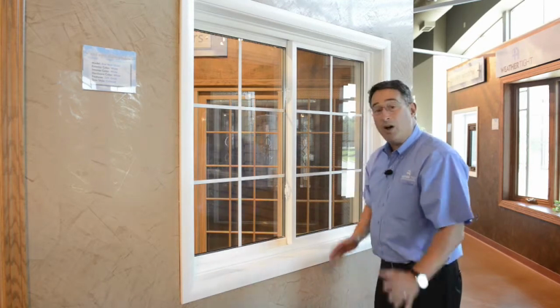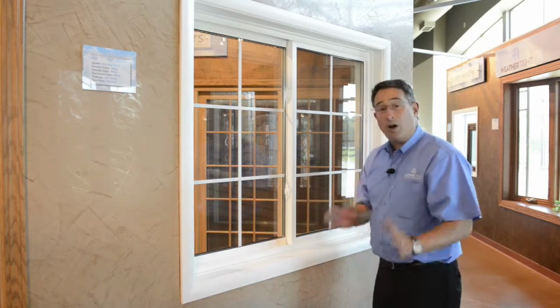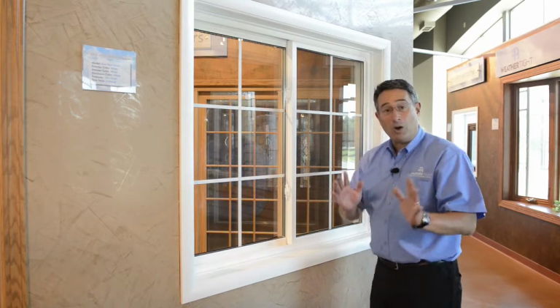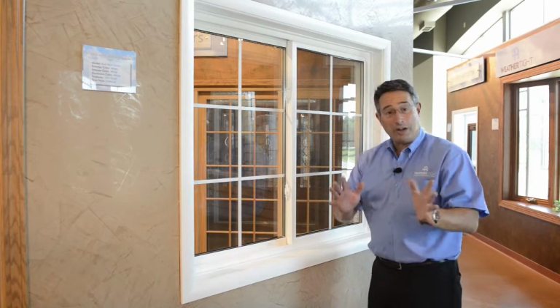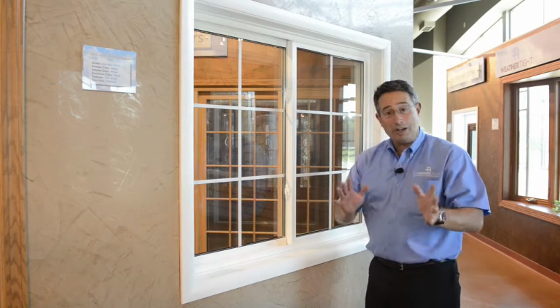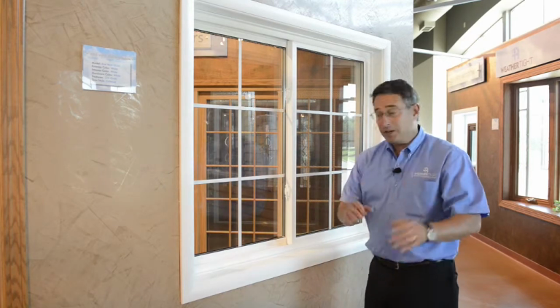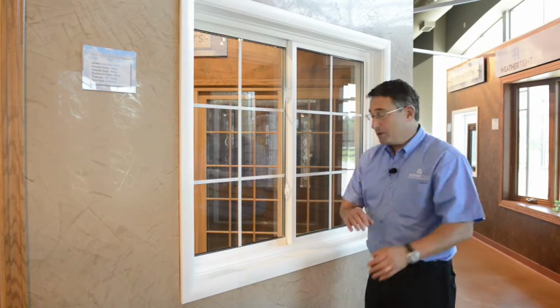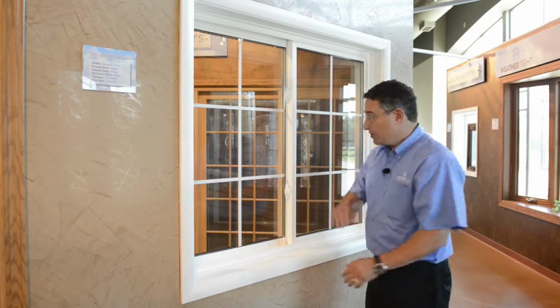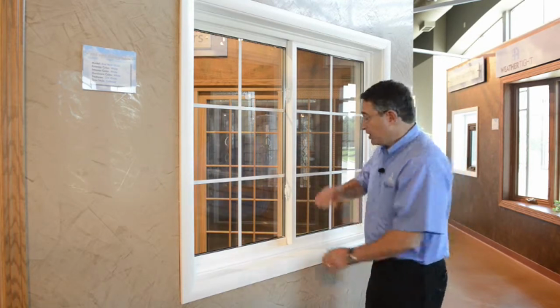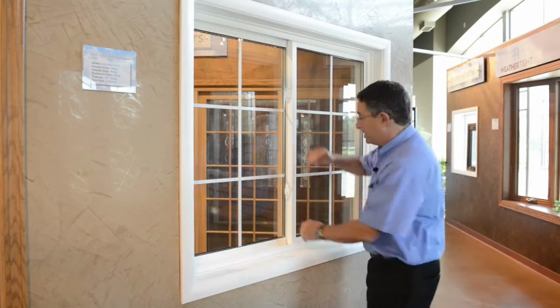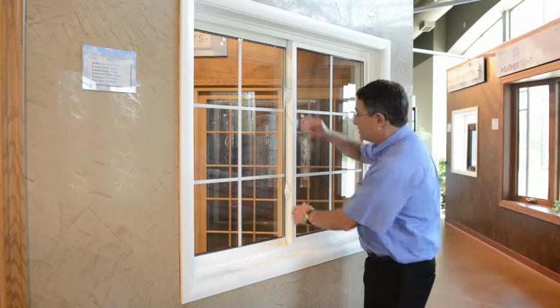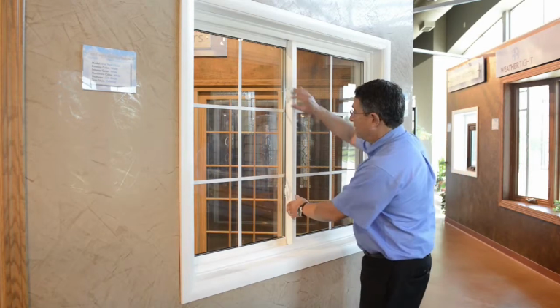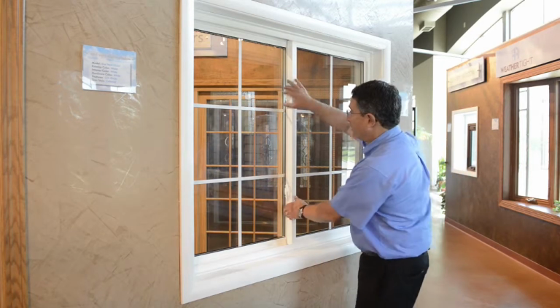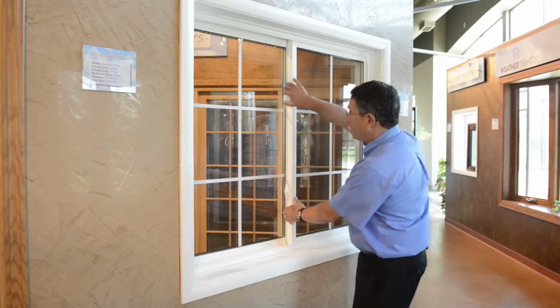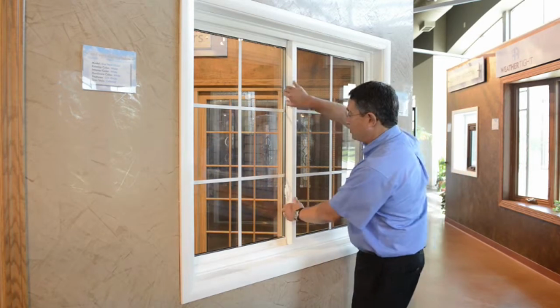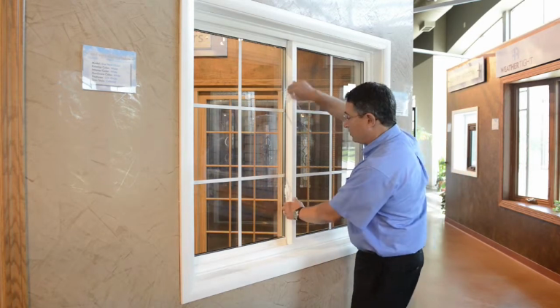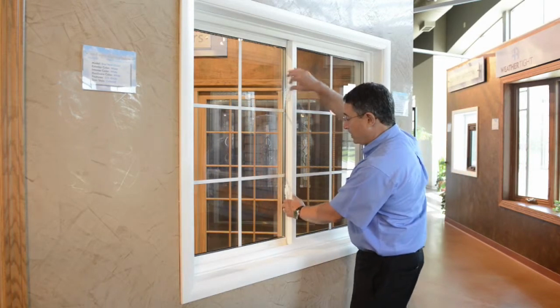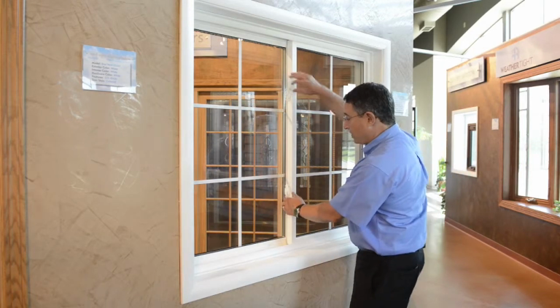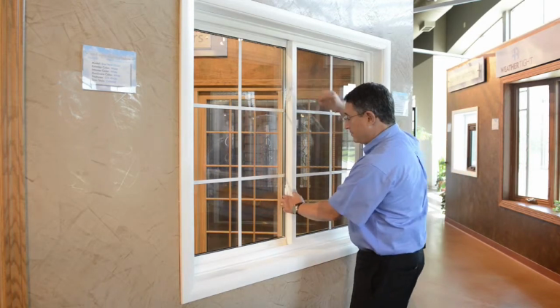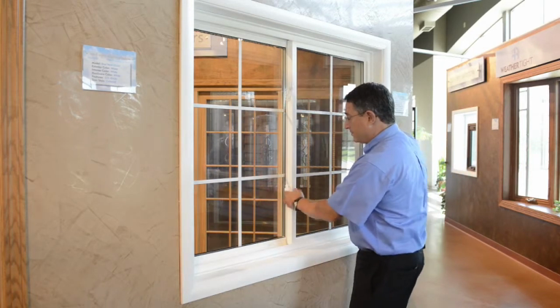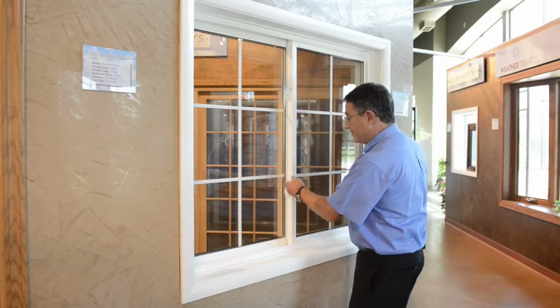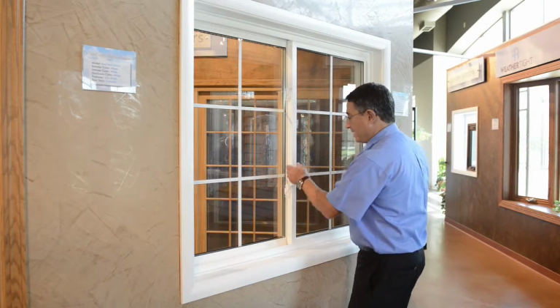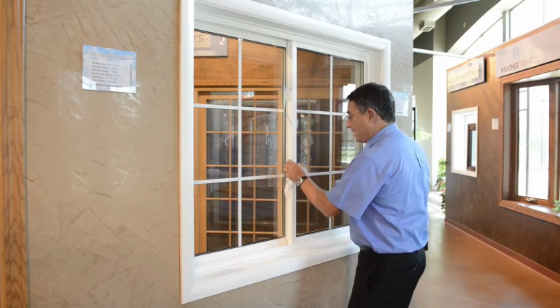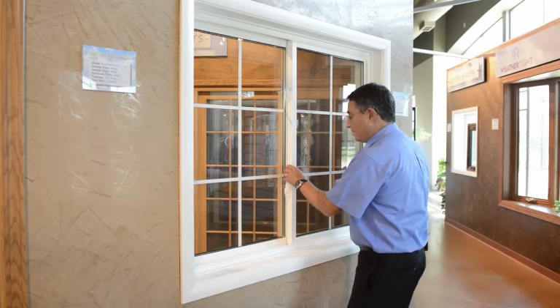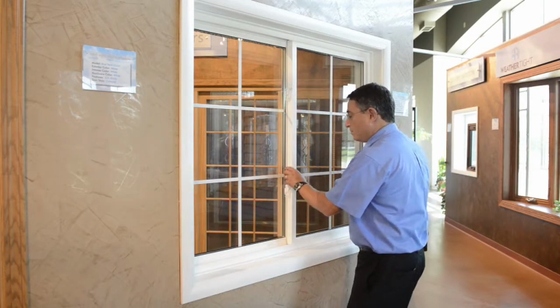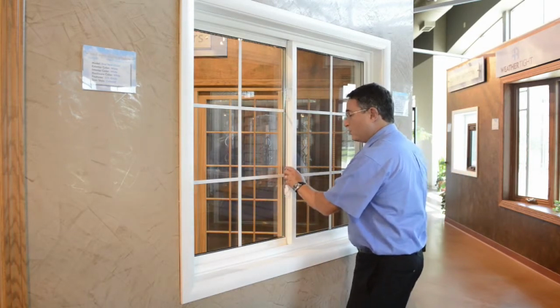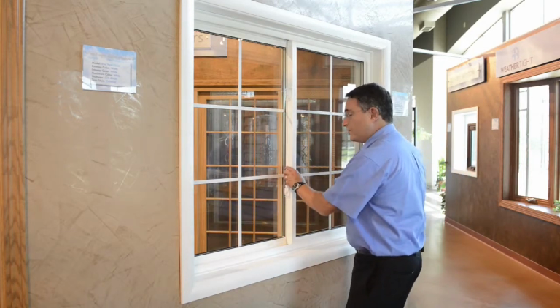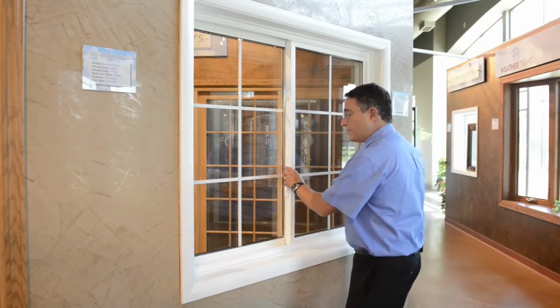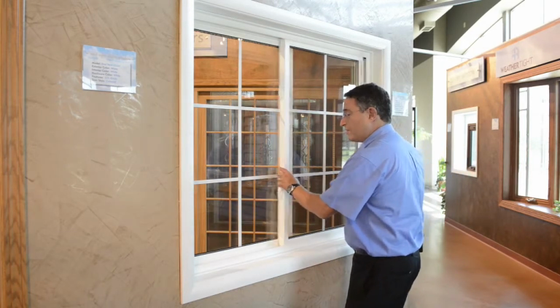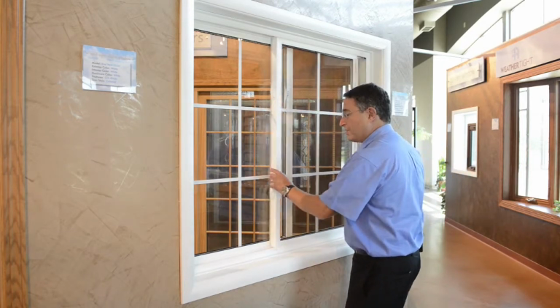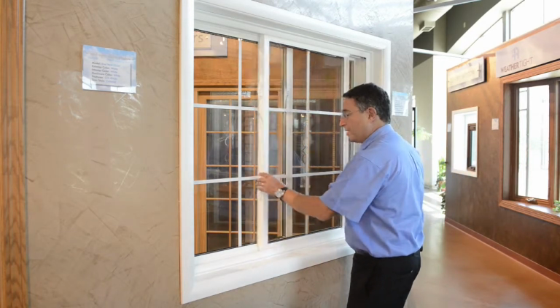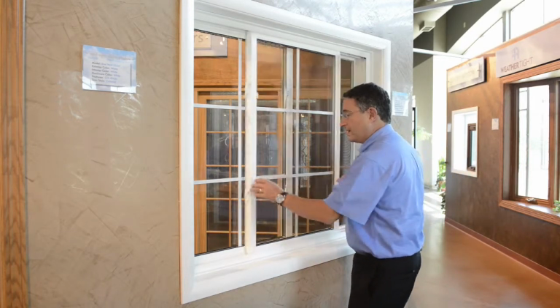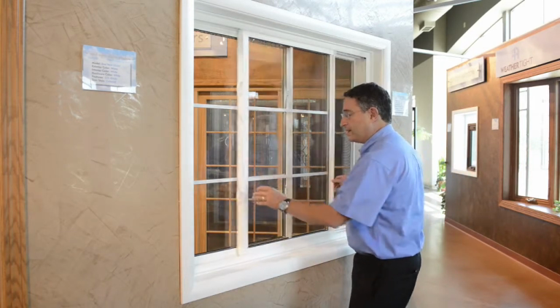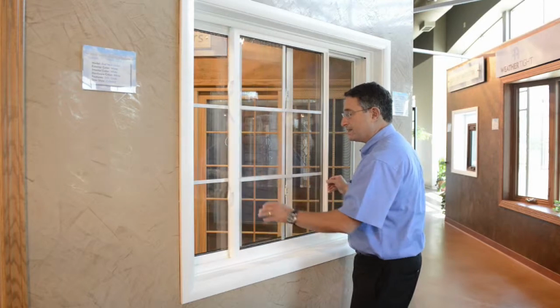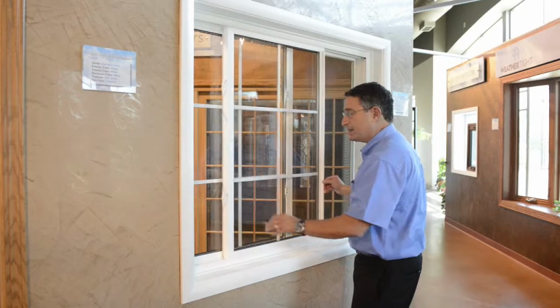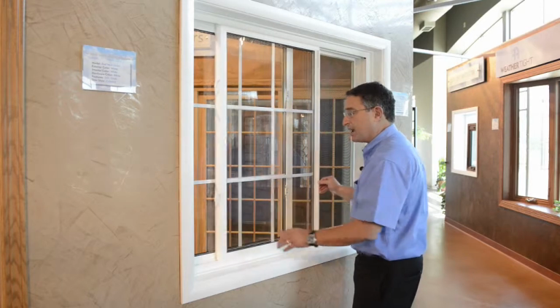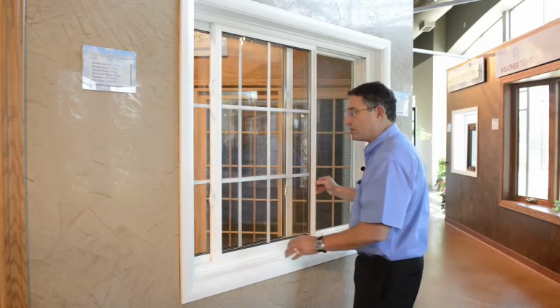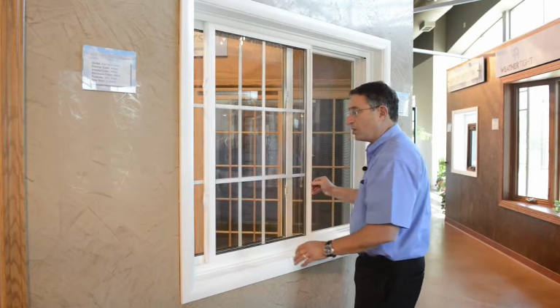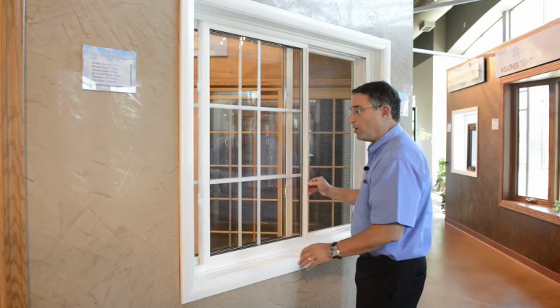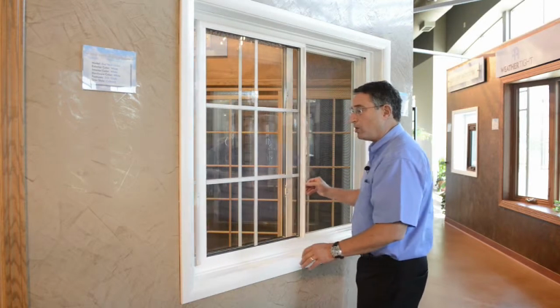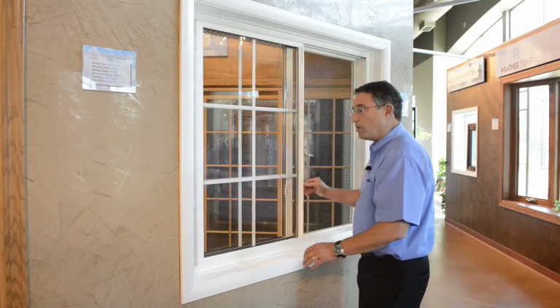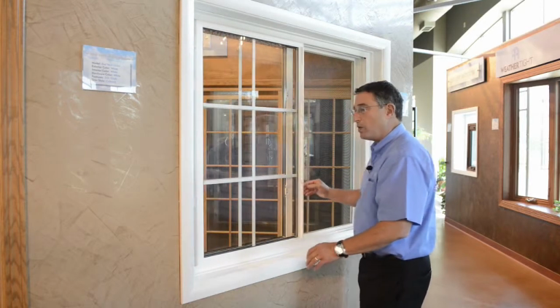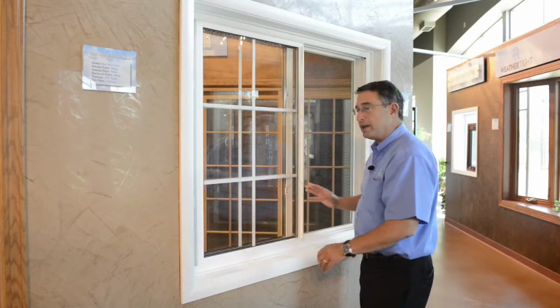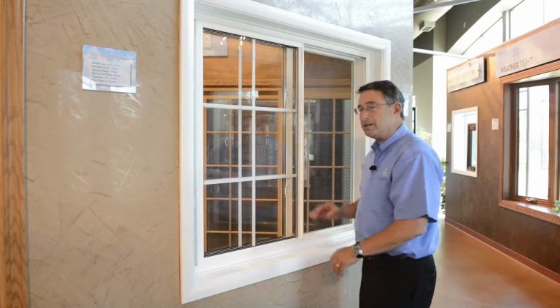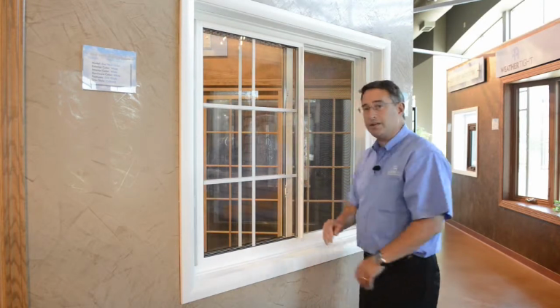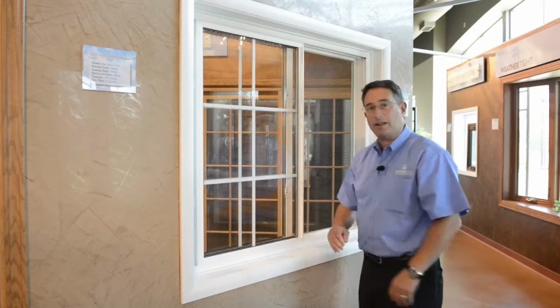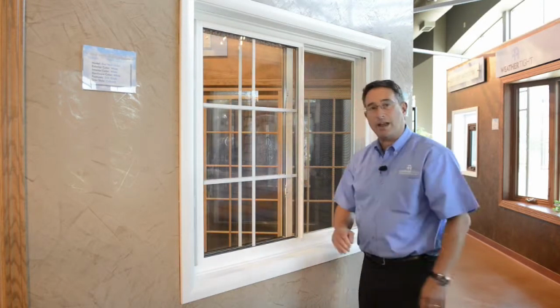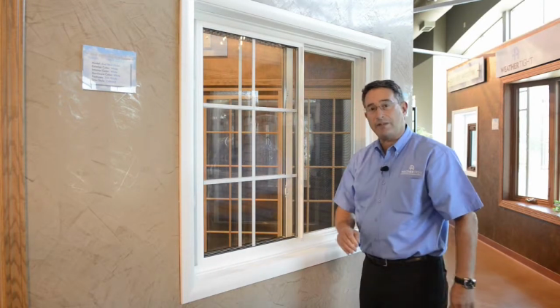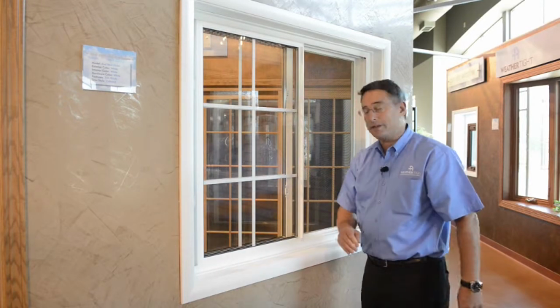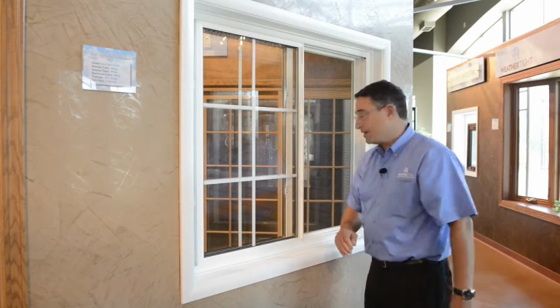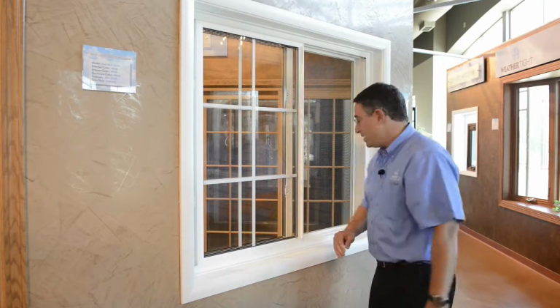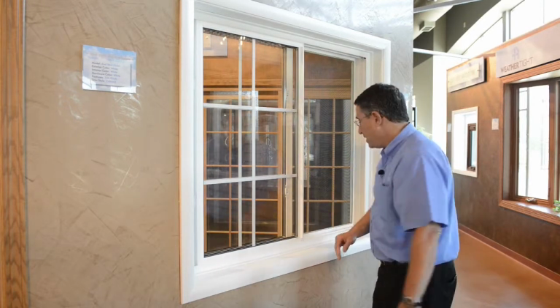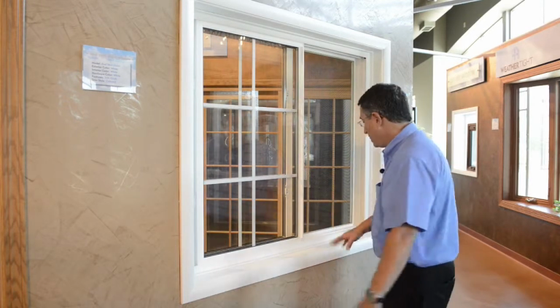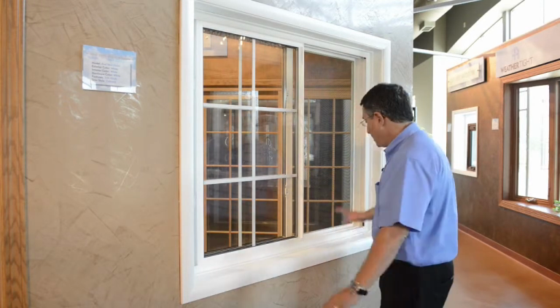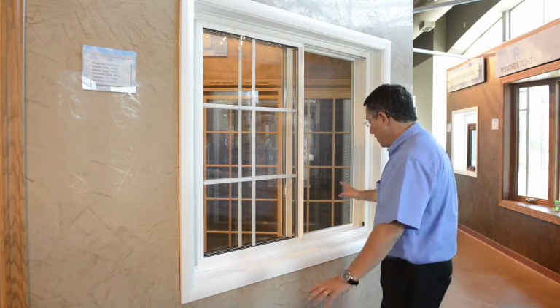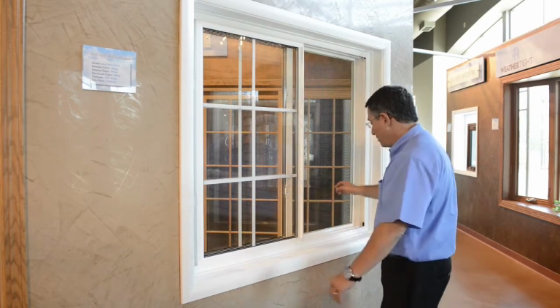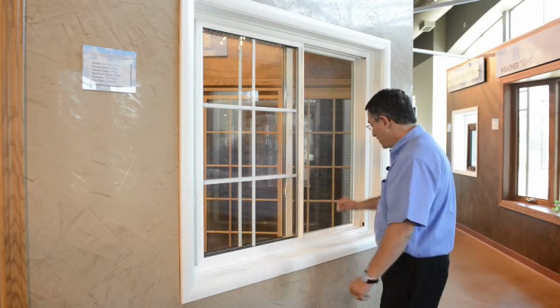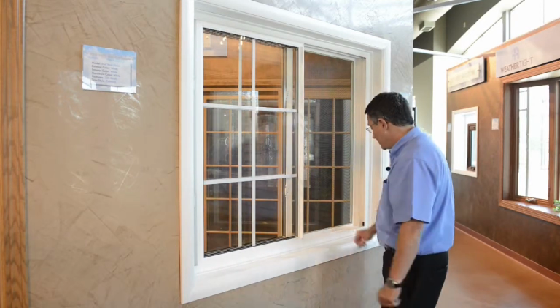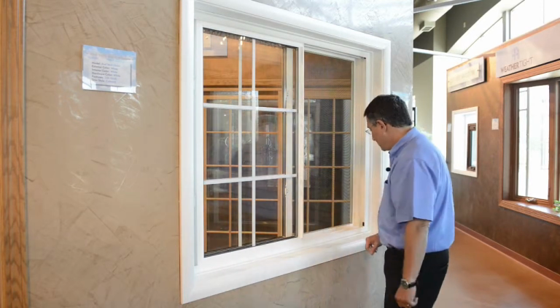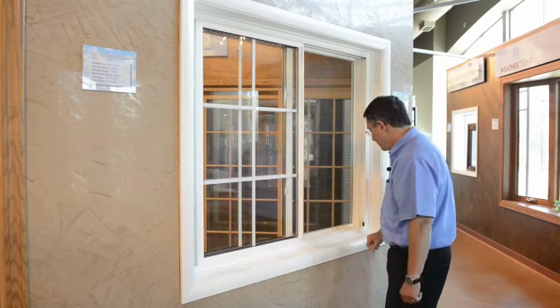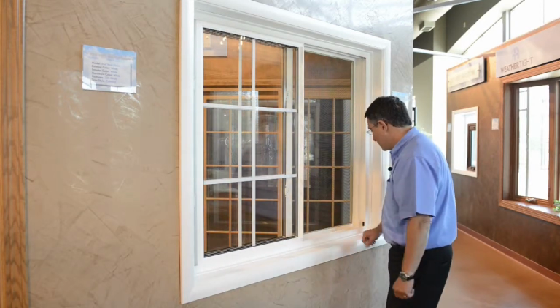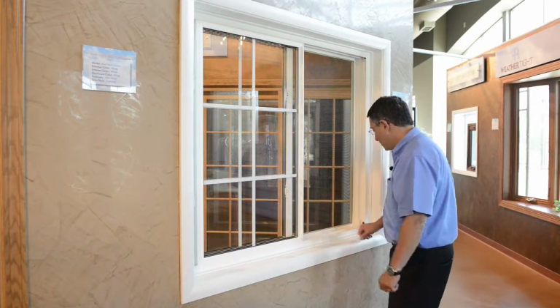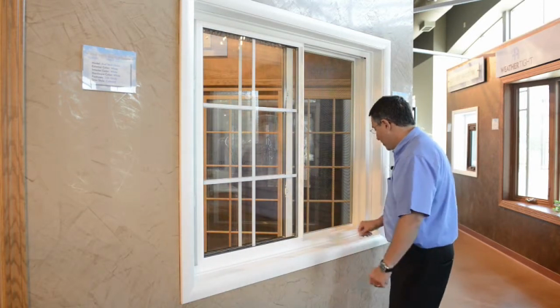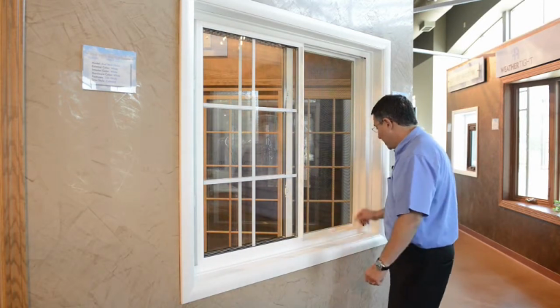All you need to do is unlock the window, then move the sash all the way to the left. Now you can see the screen.